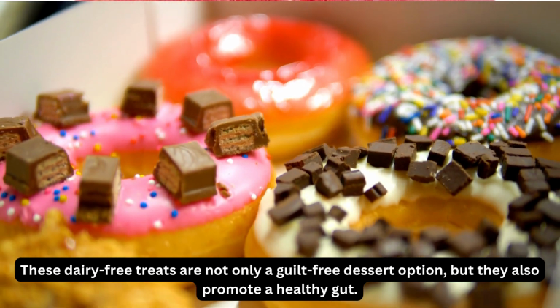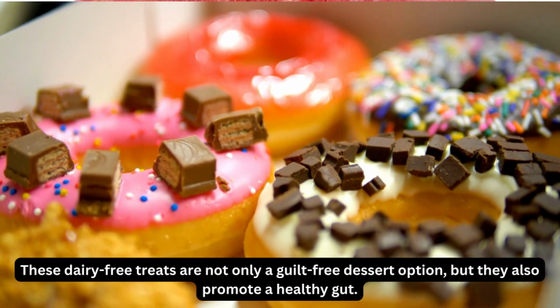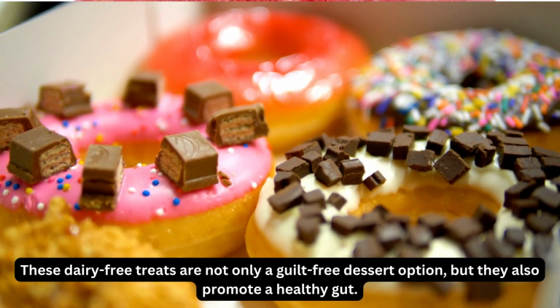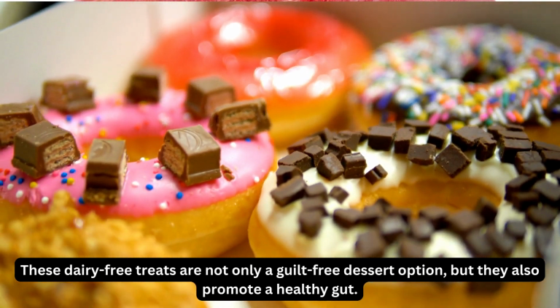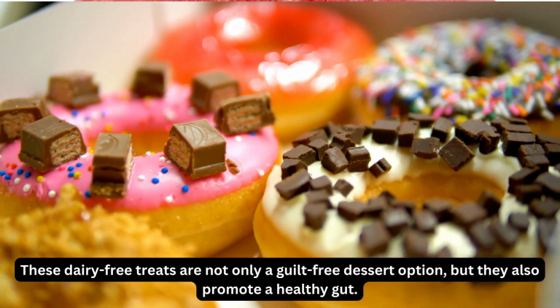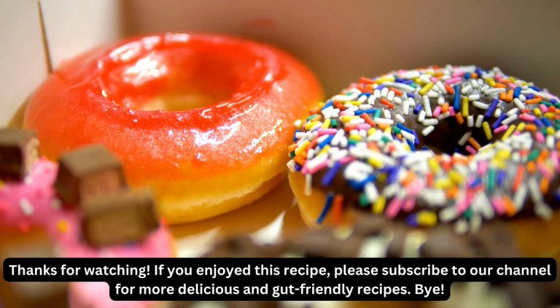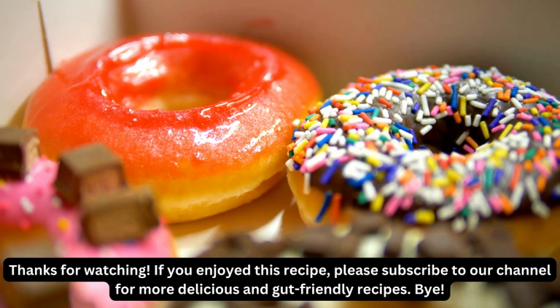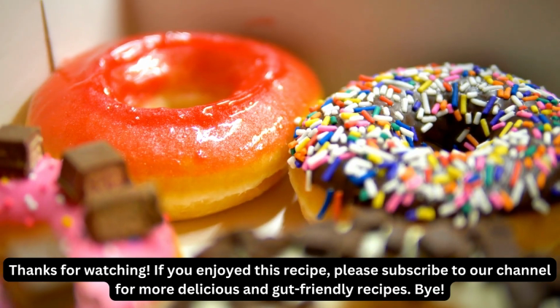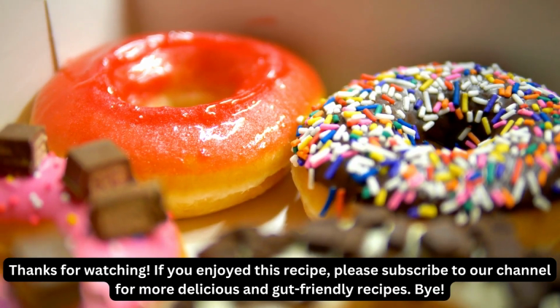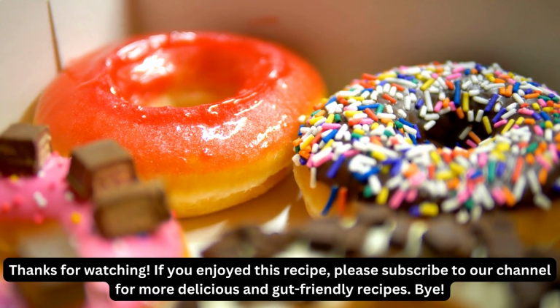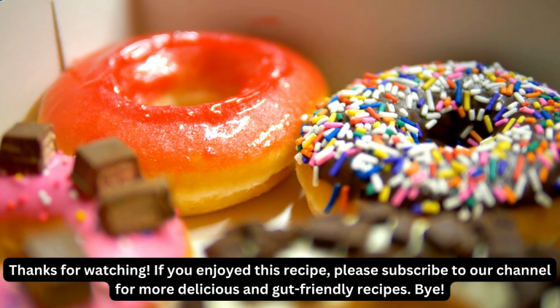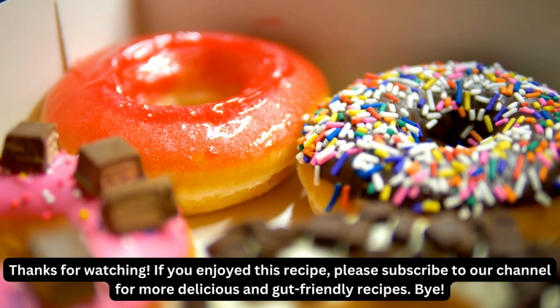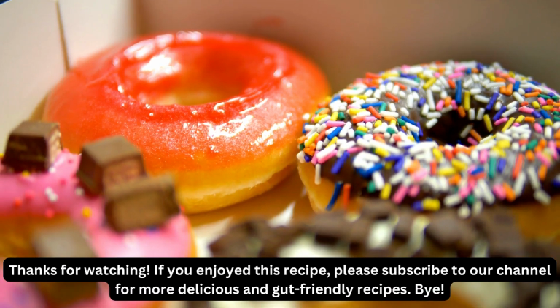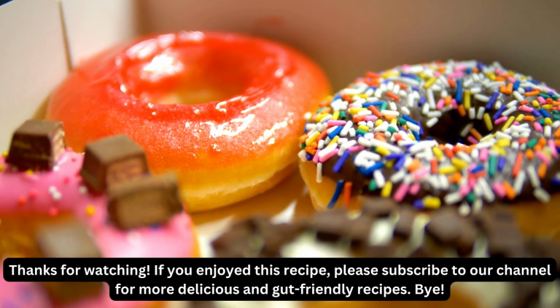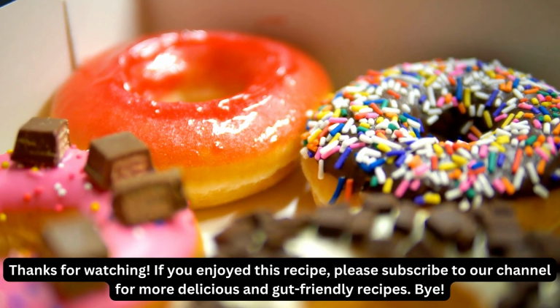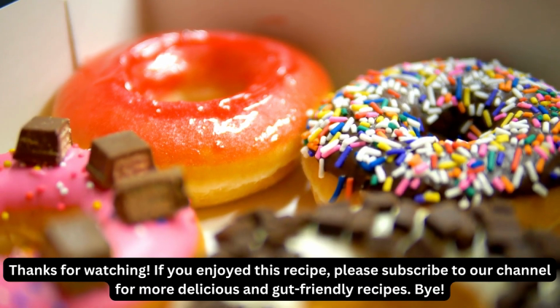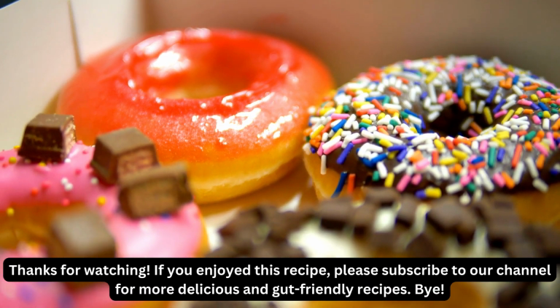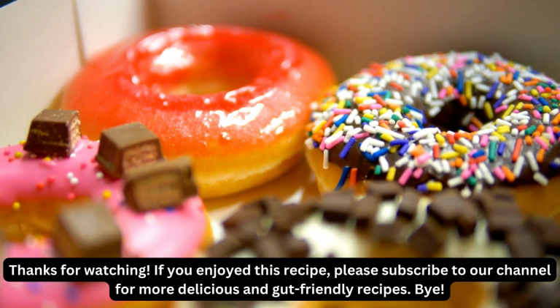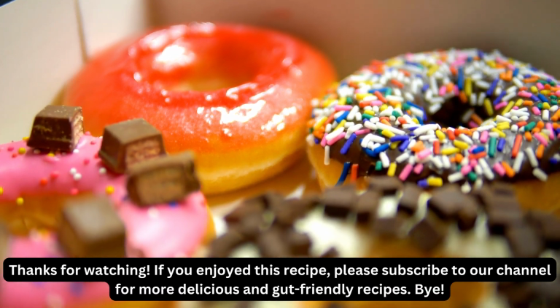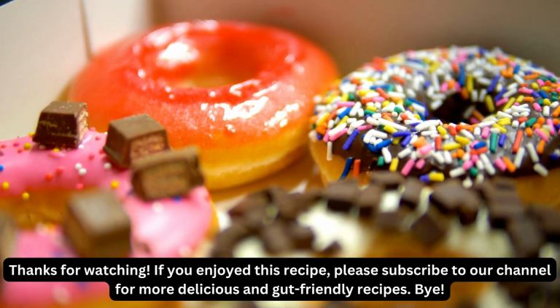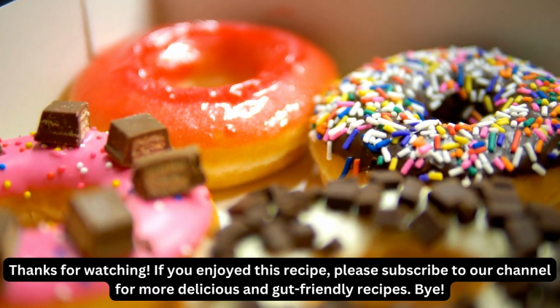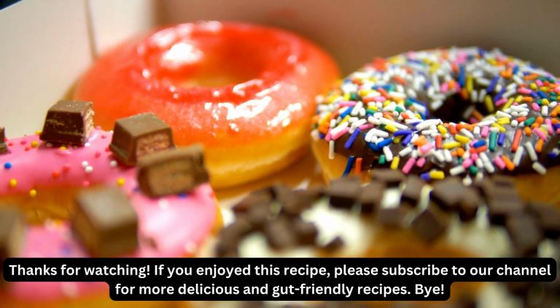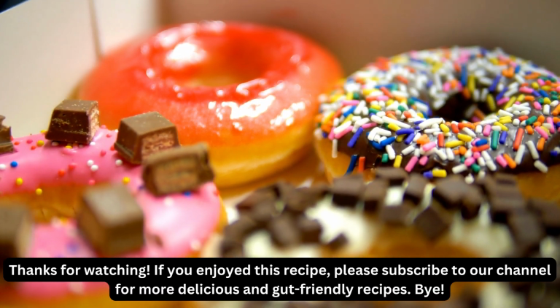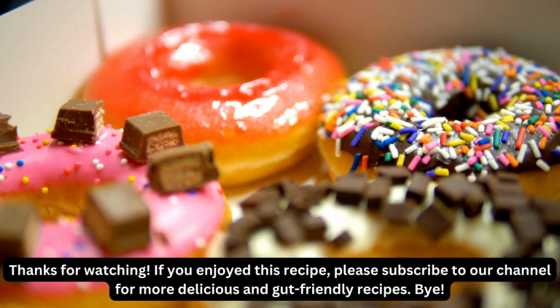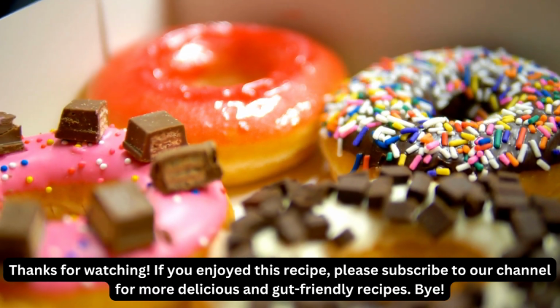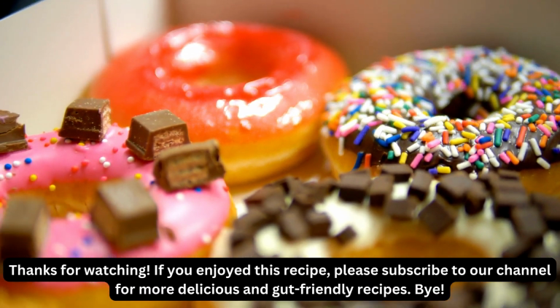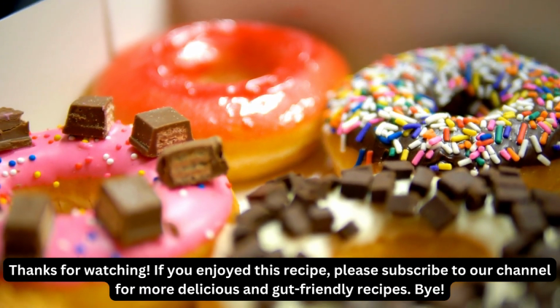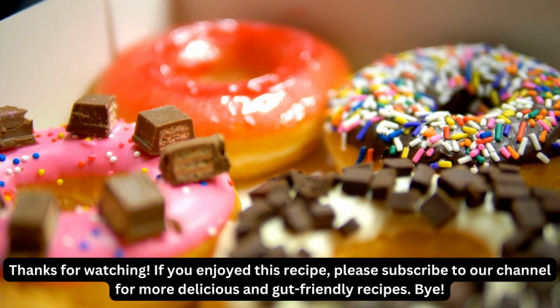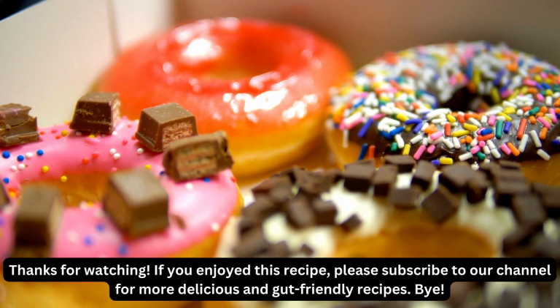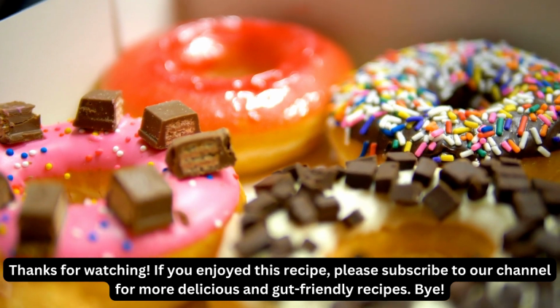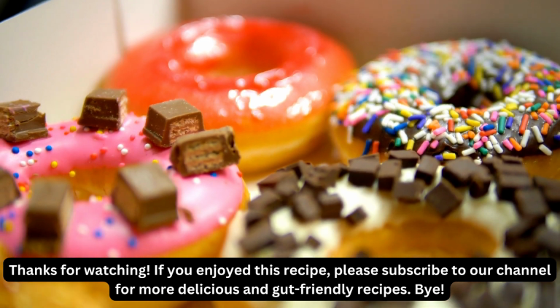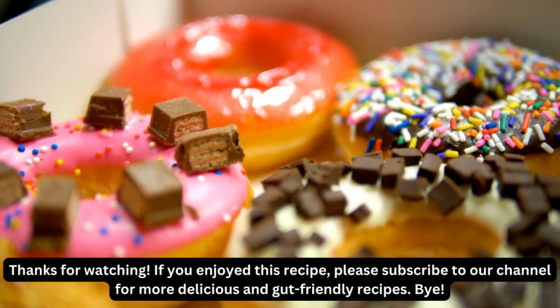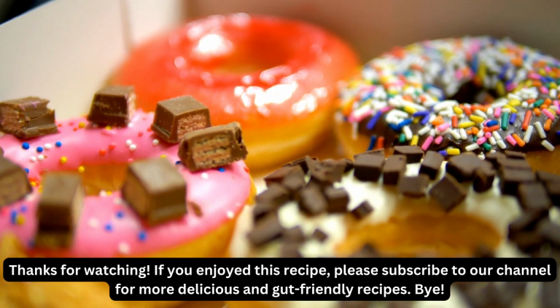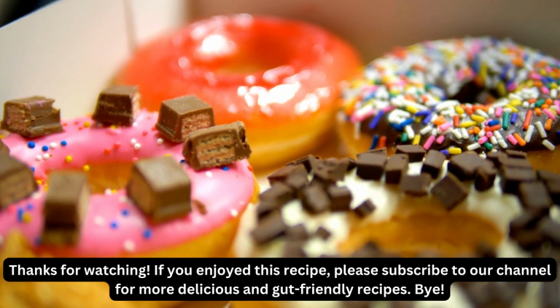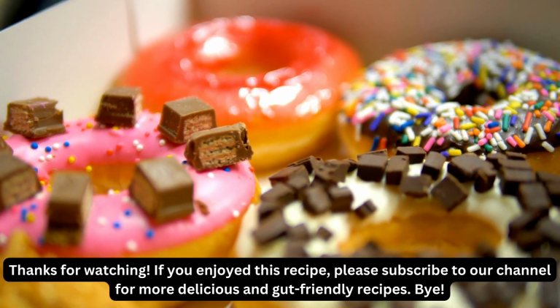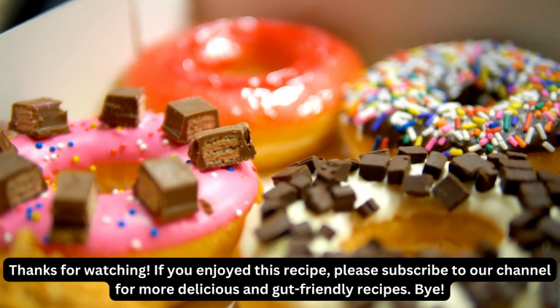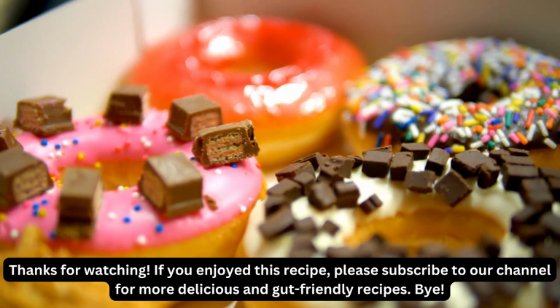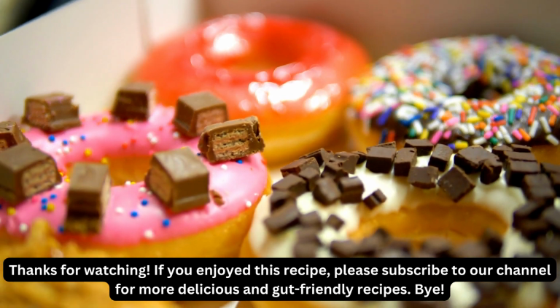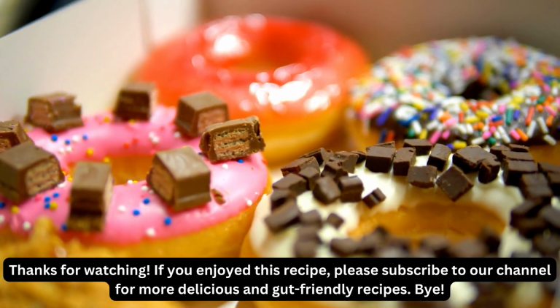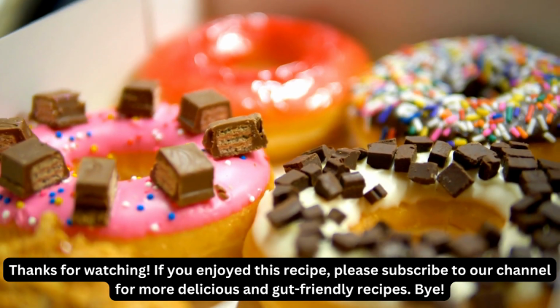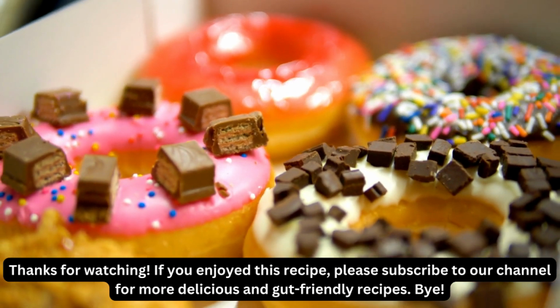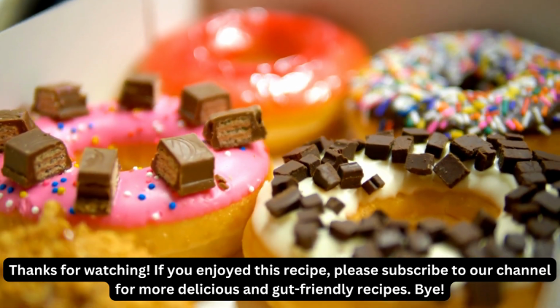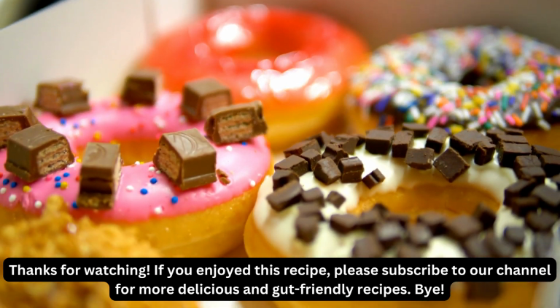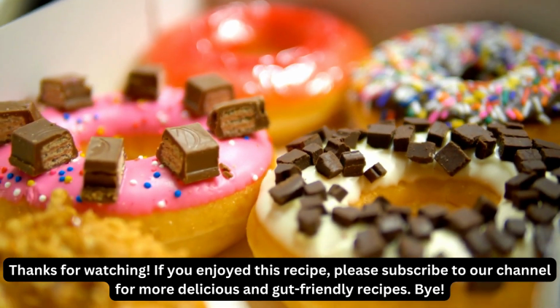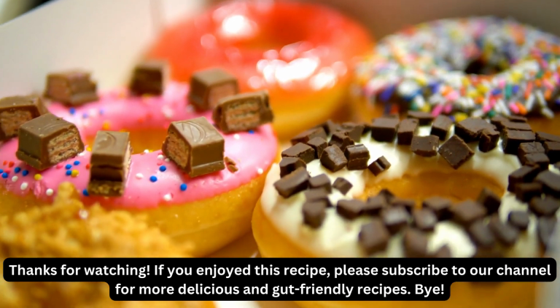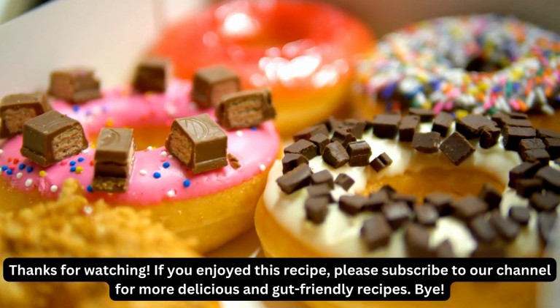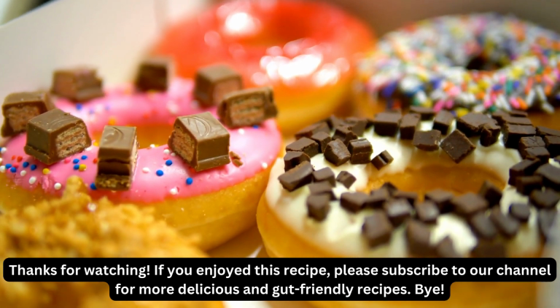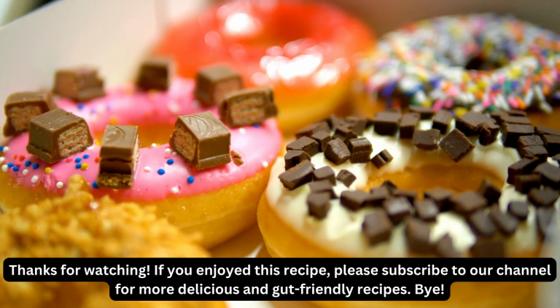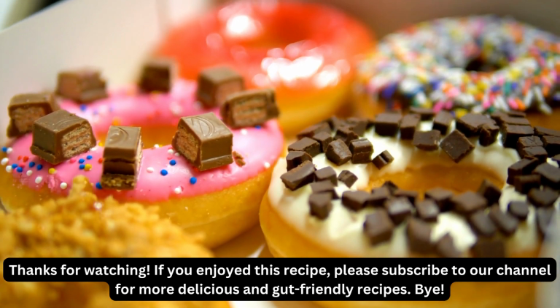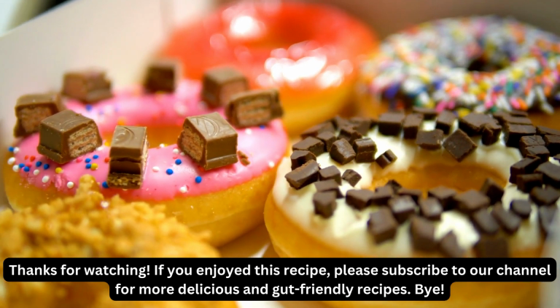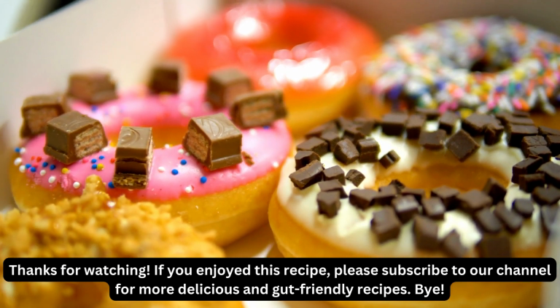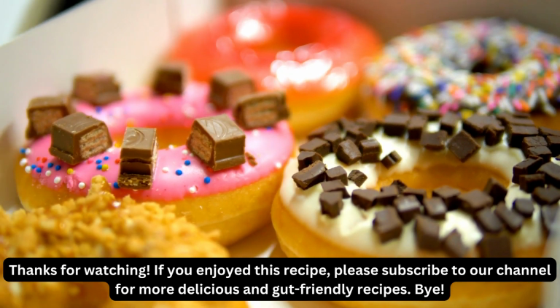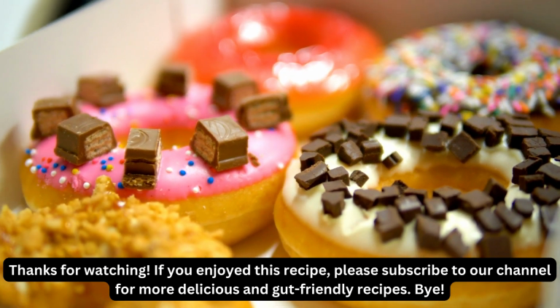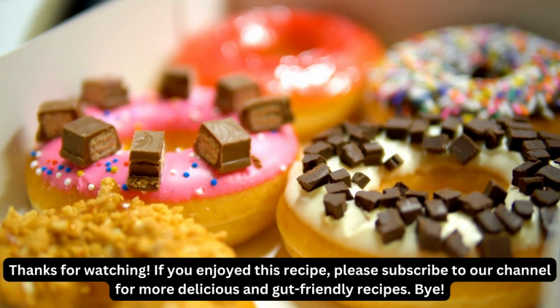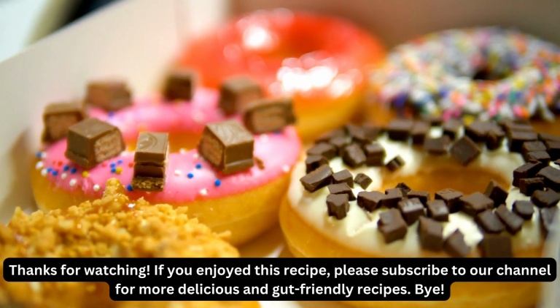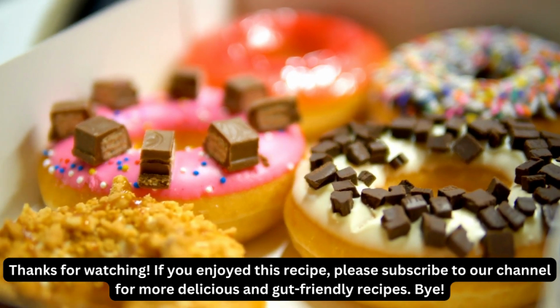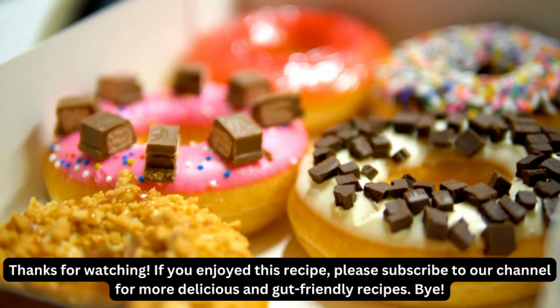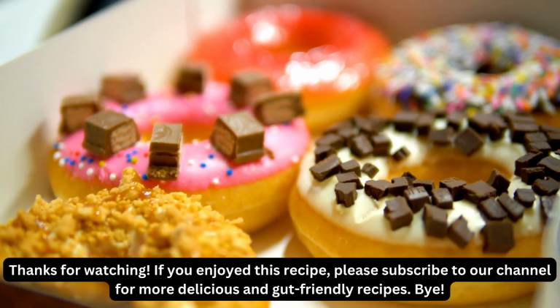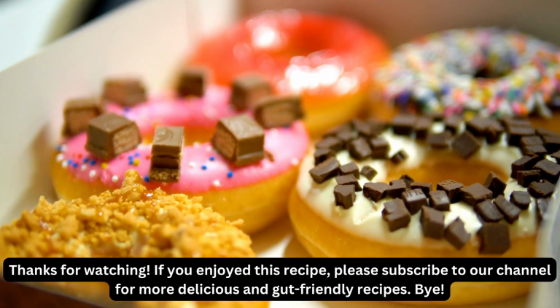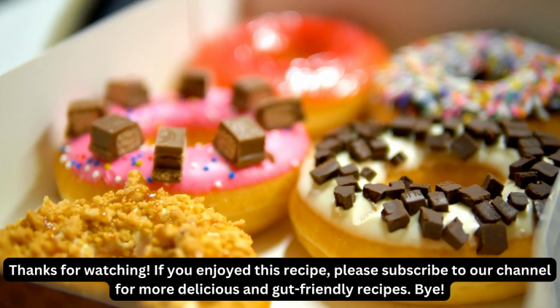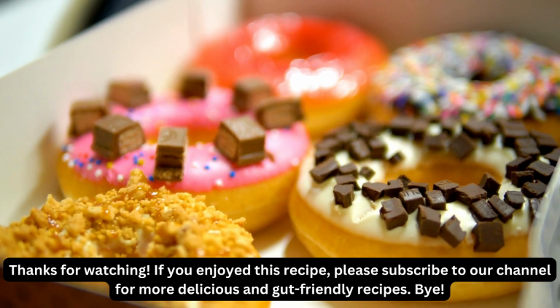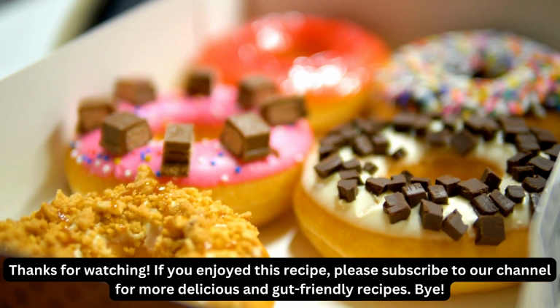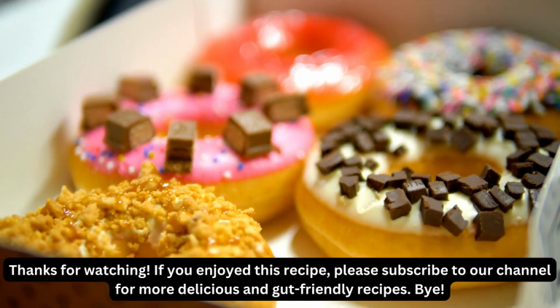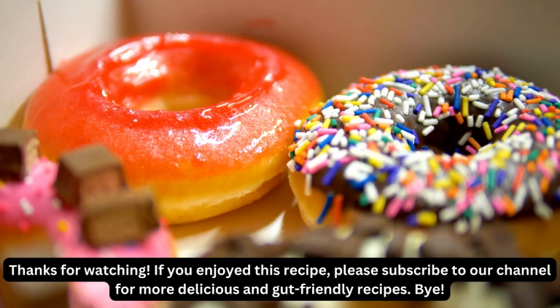Thanks for watching. If you enjoyed this recipe, please subscribe to our channel for more delicious and gut-friendly recipes. Bye!